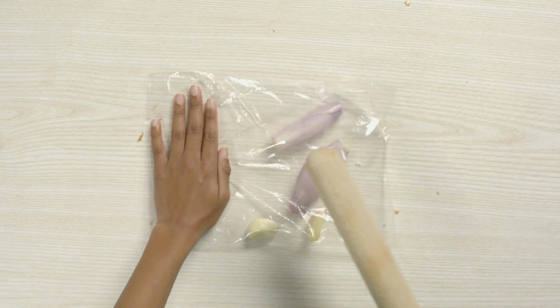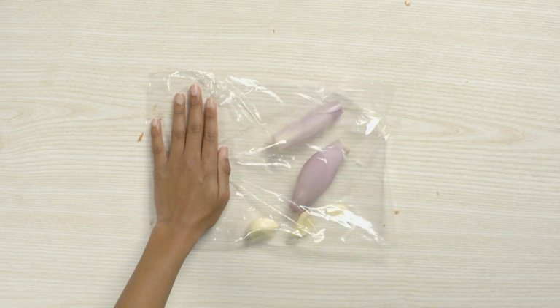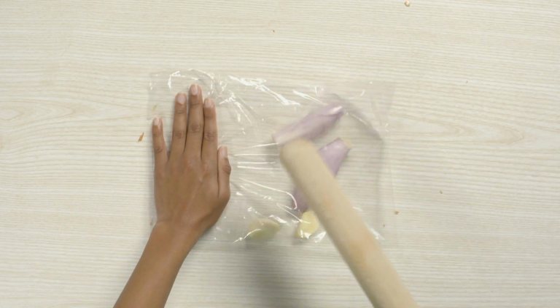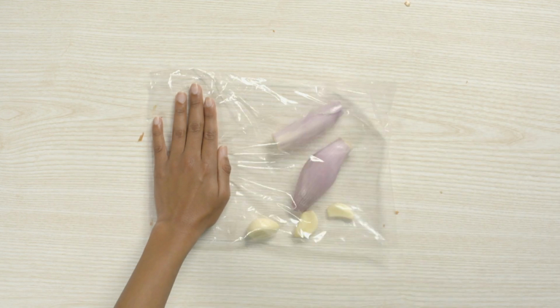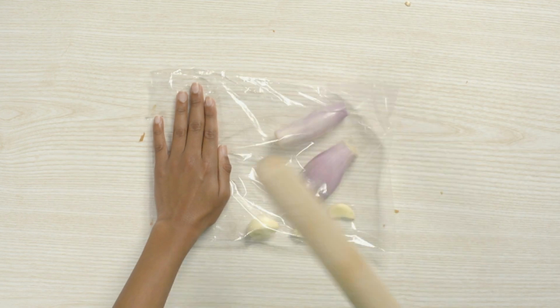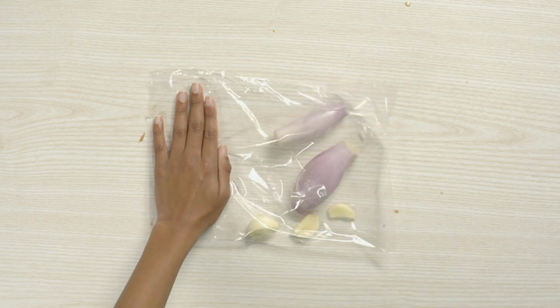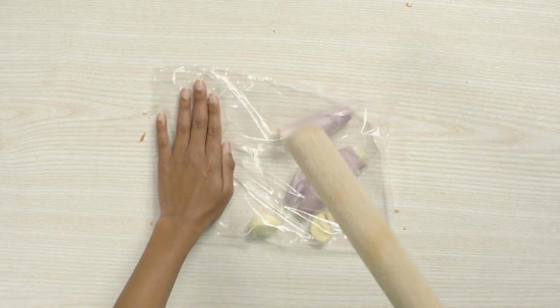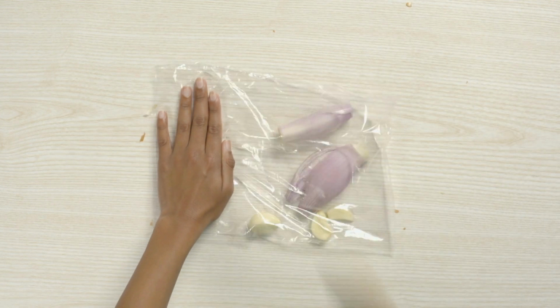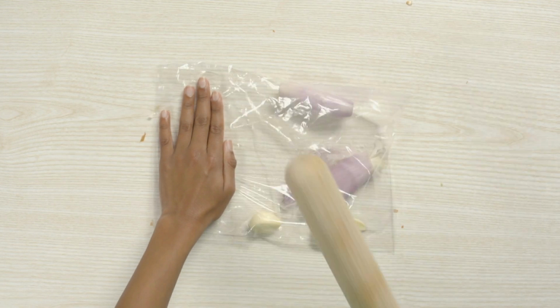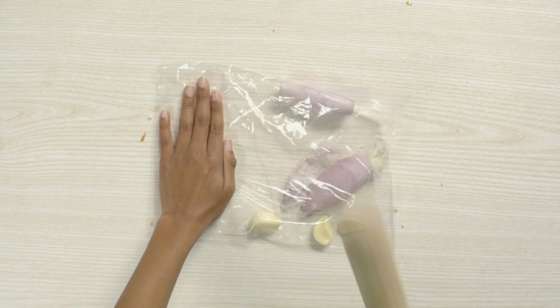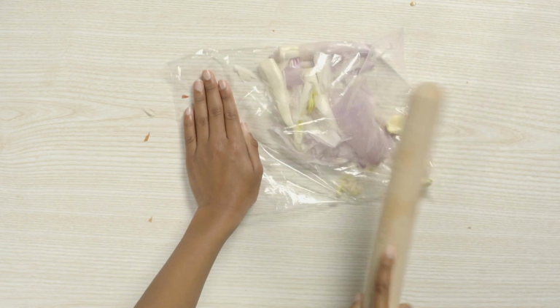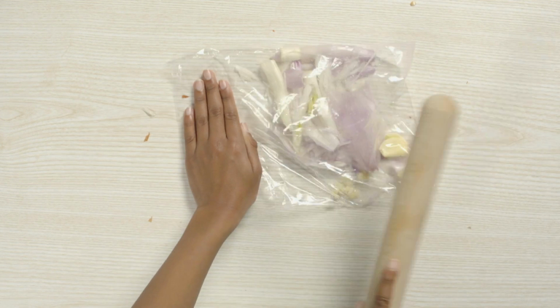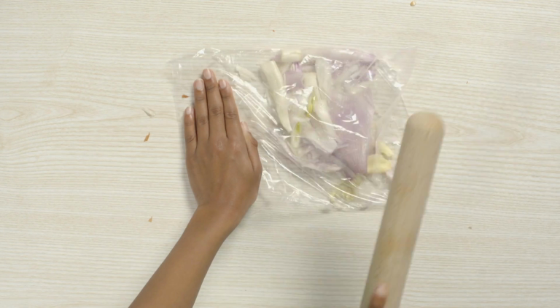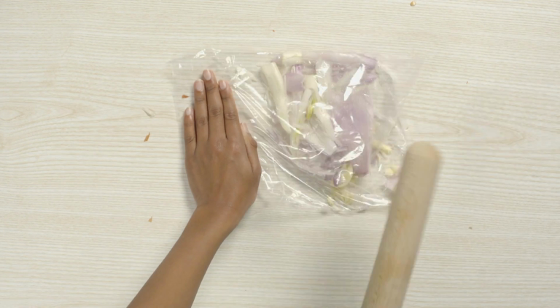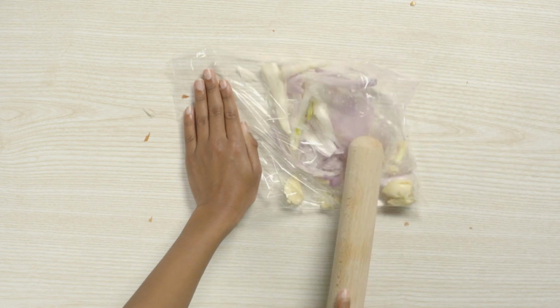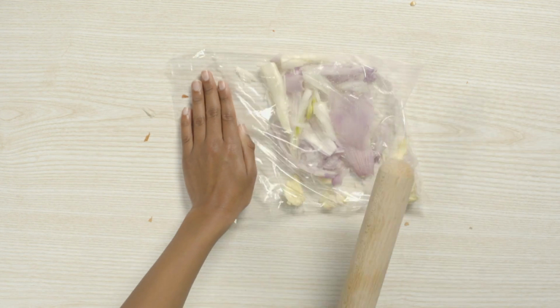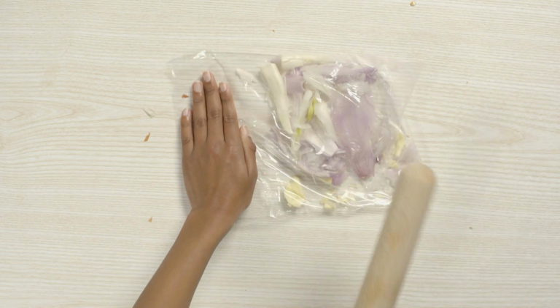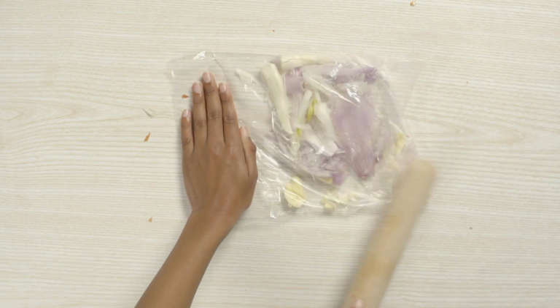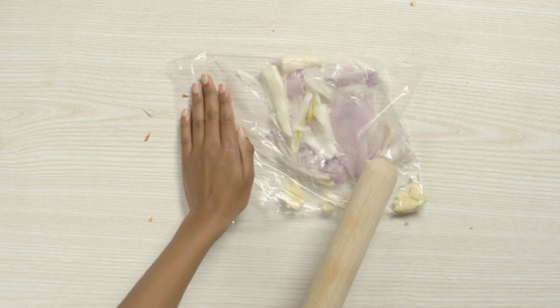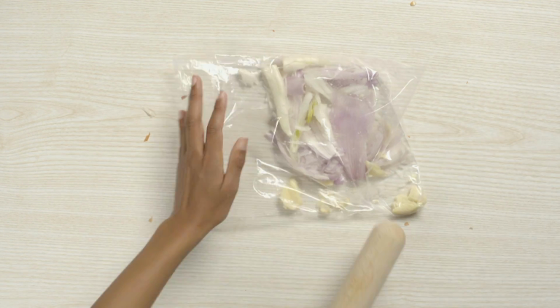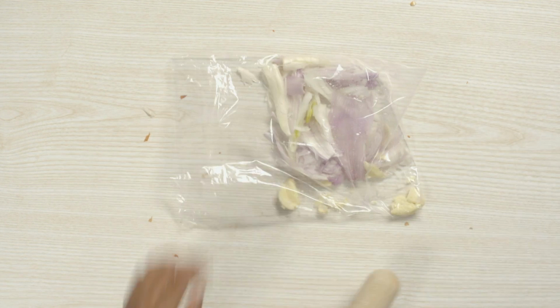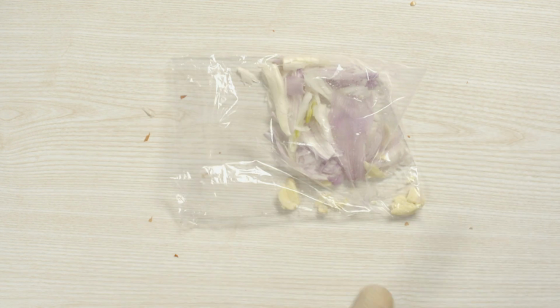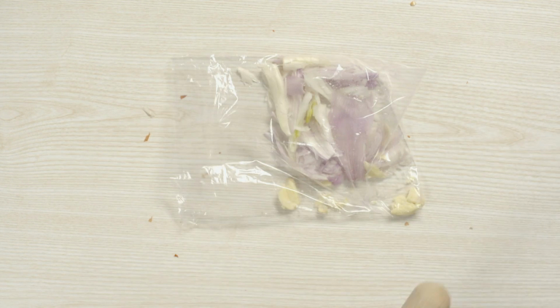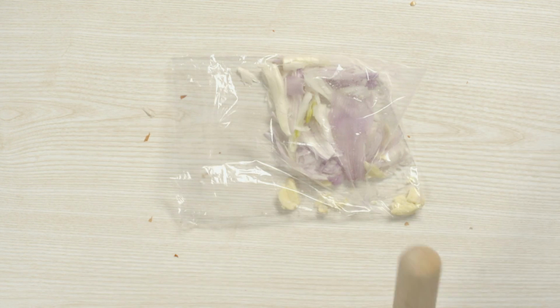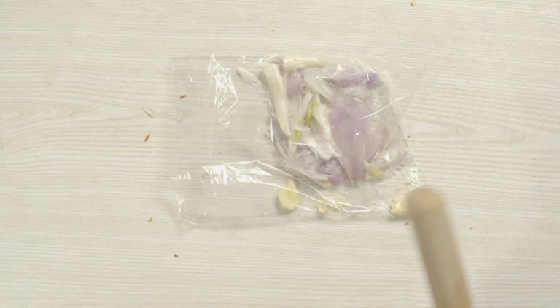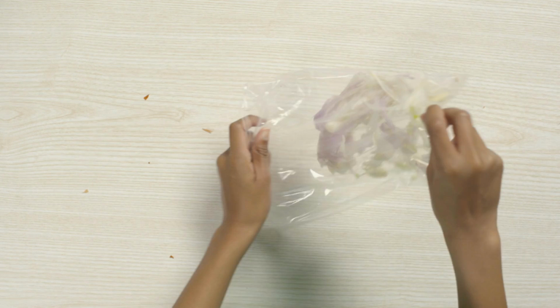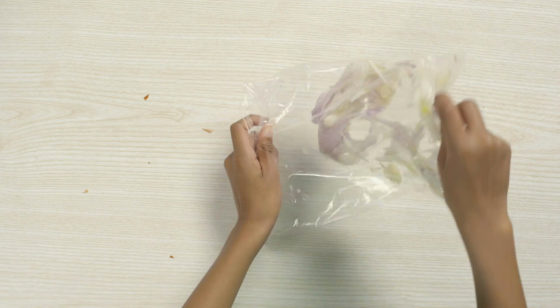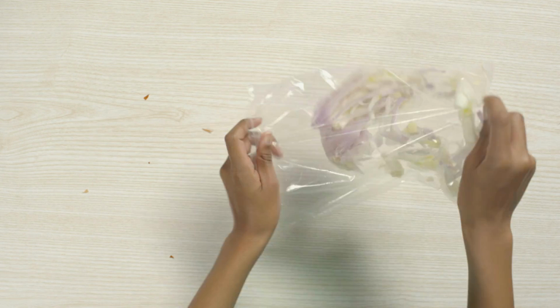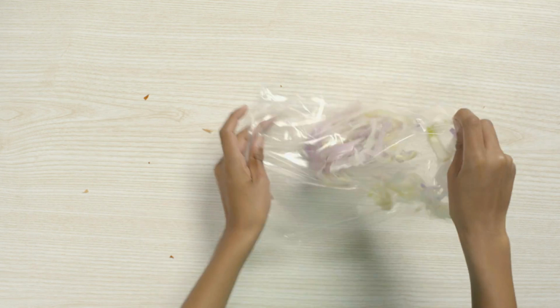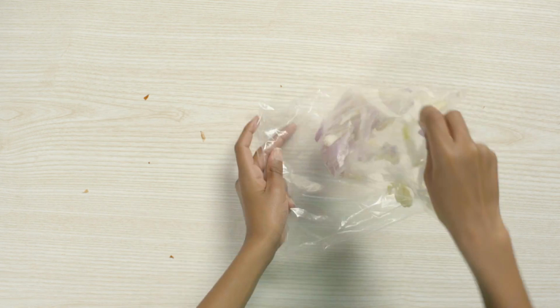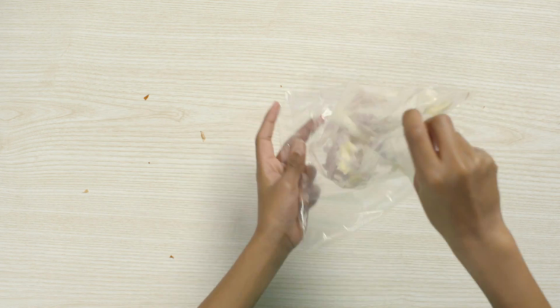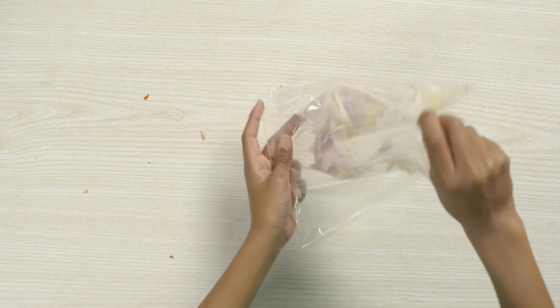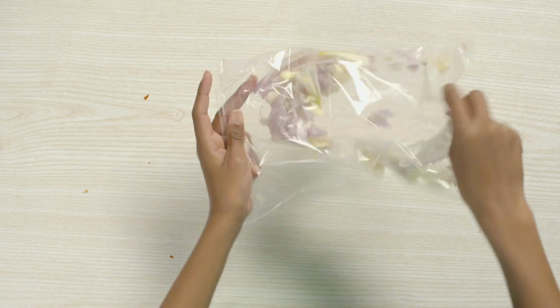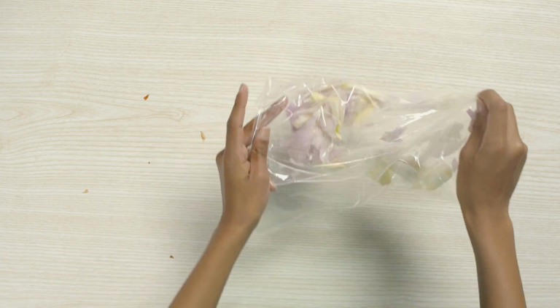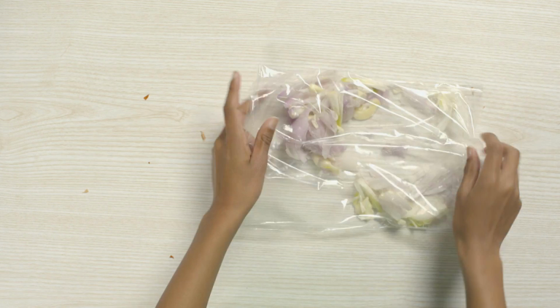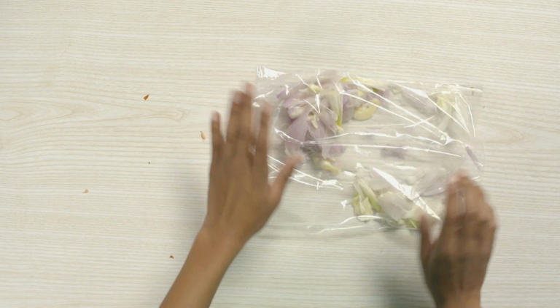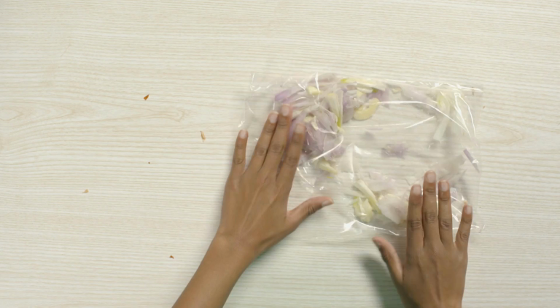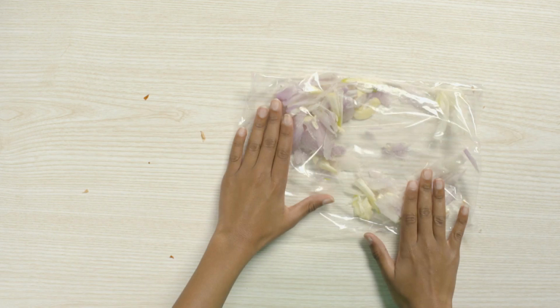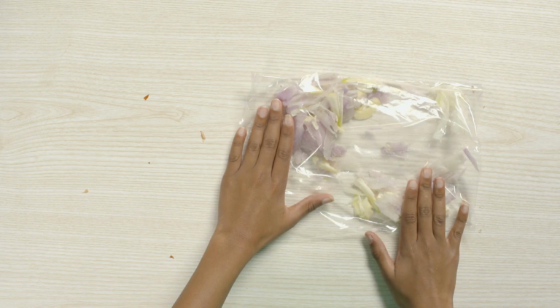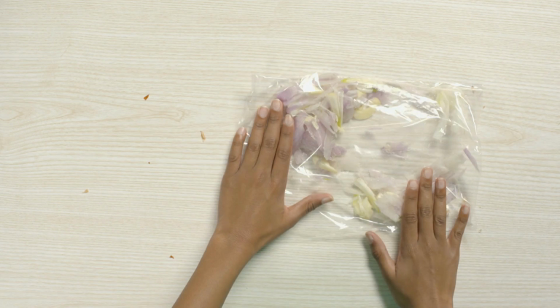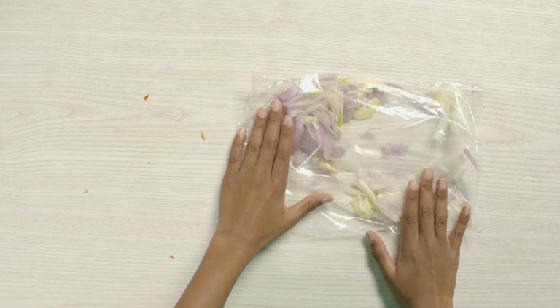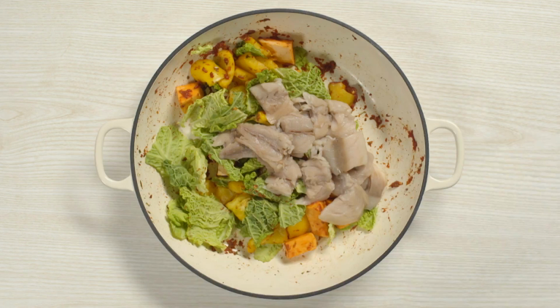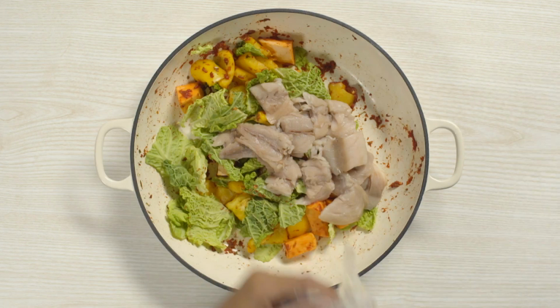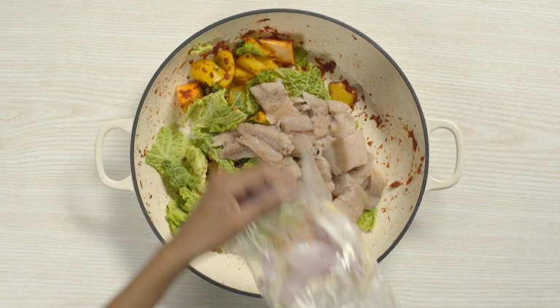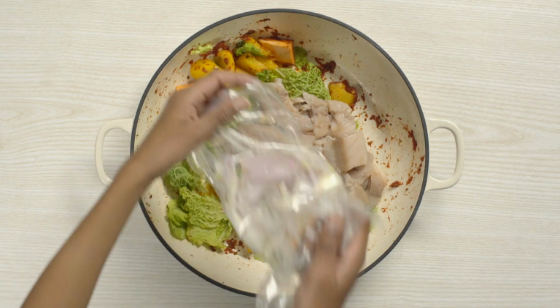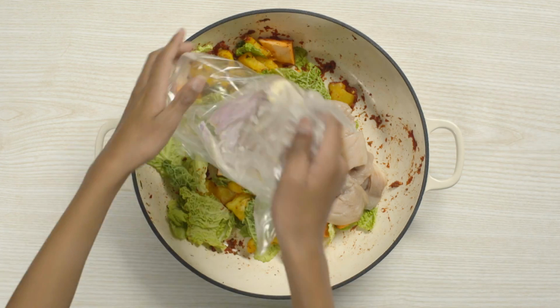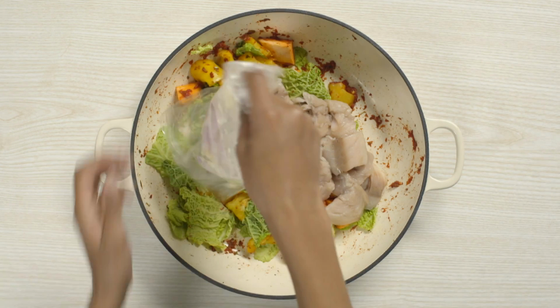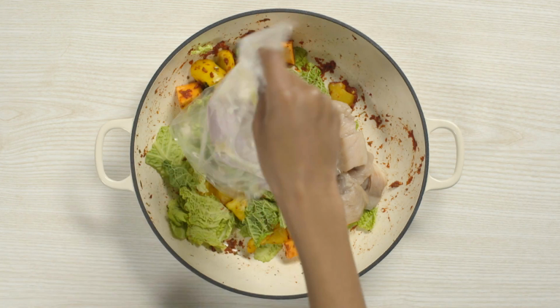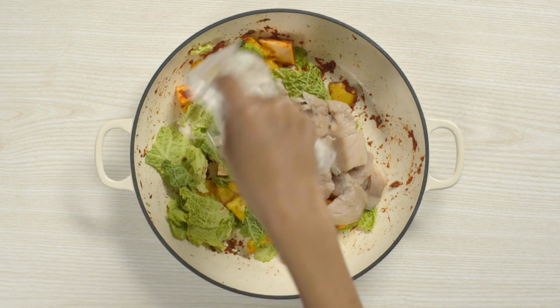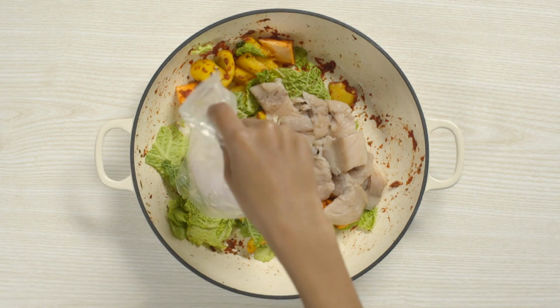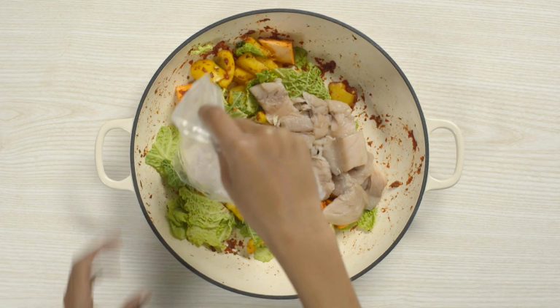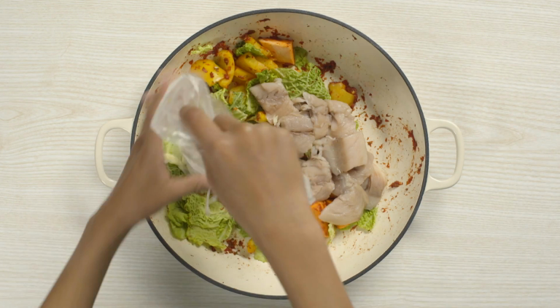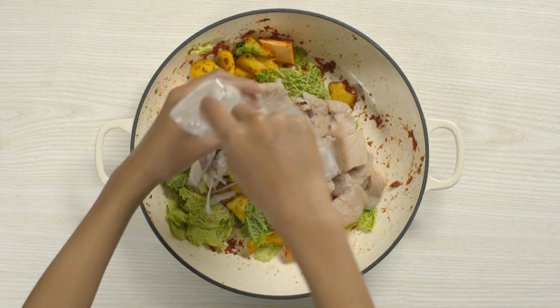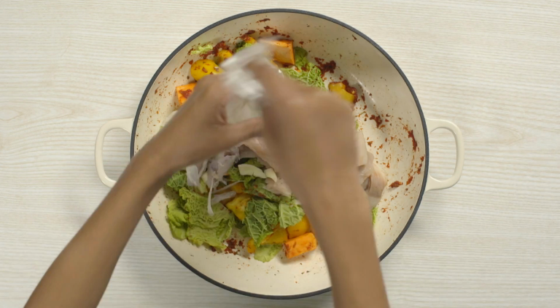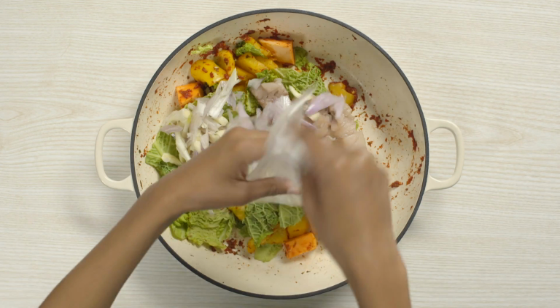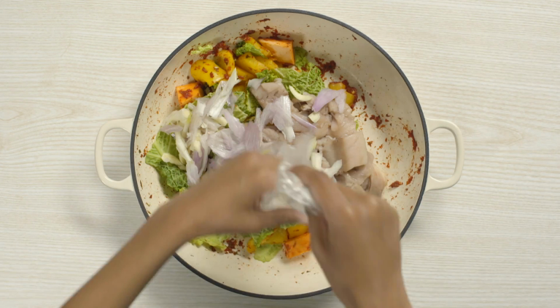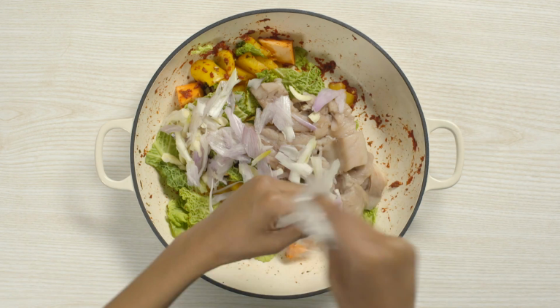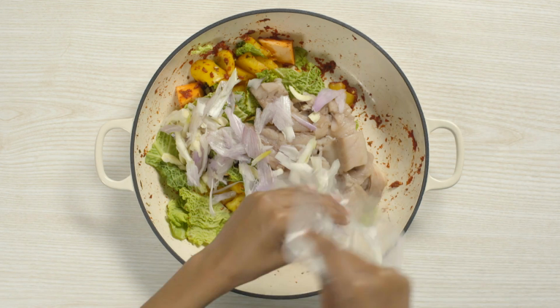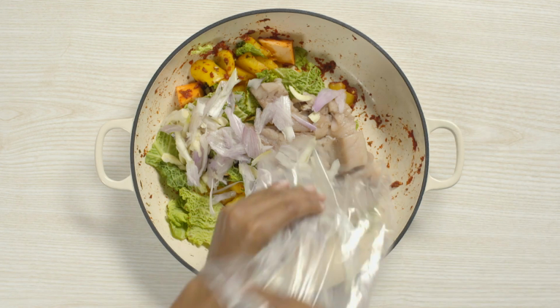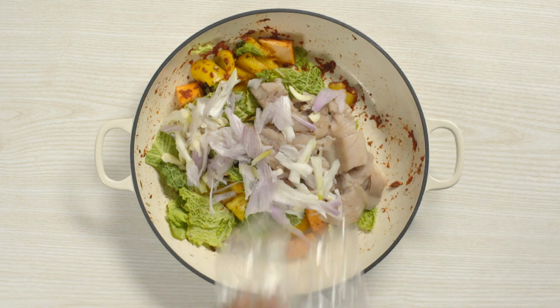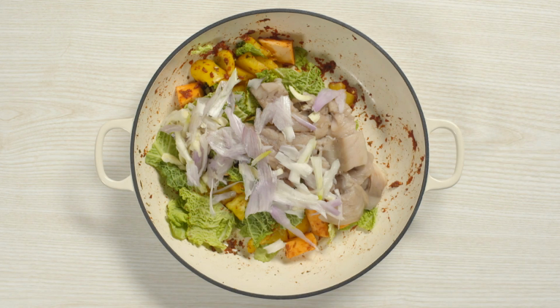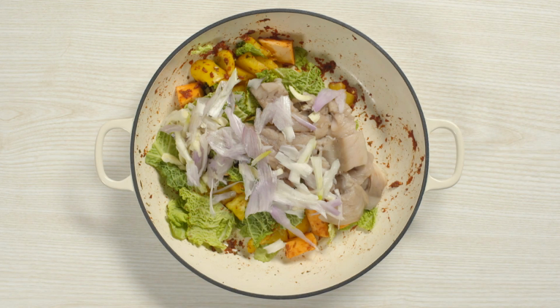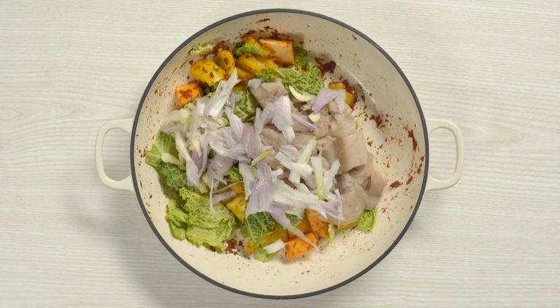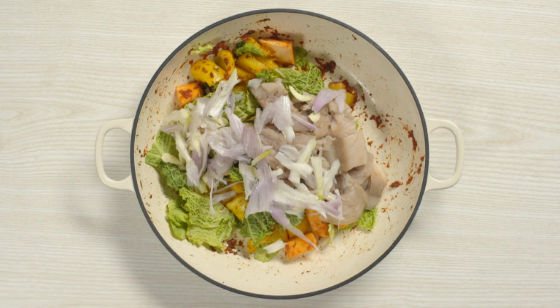Then give it a good bash with a rolling pin — bash it! Don't forget you can wash the bag out to use it again. Add the mashed garlic and shallots to the pot.